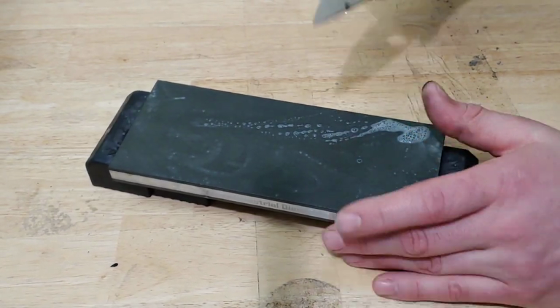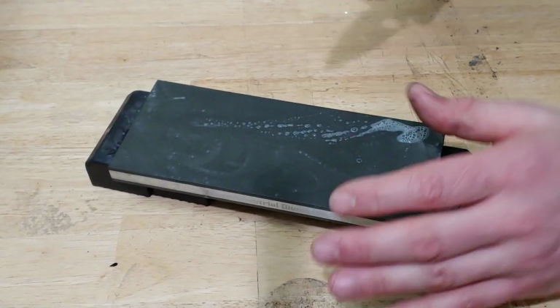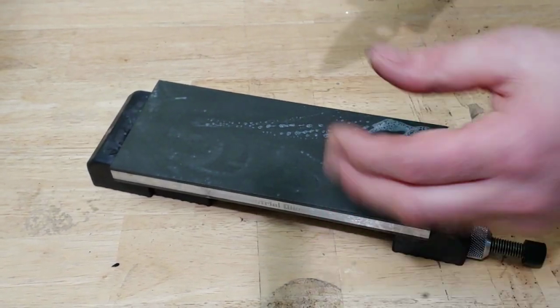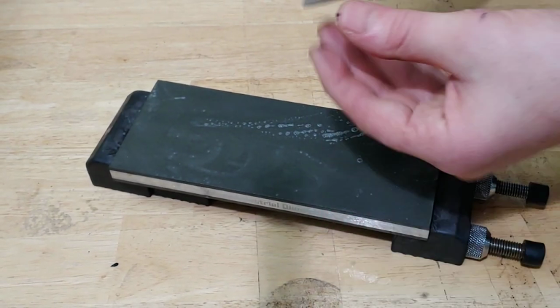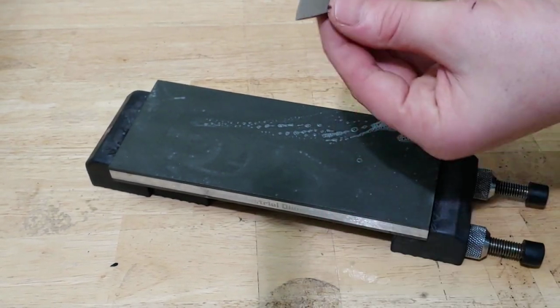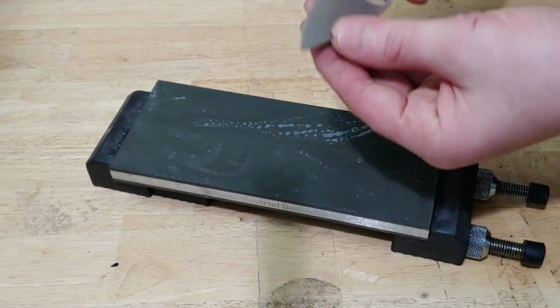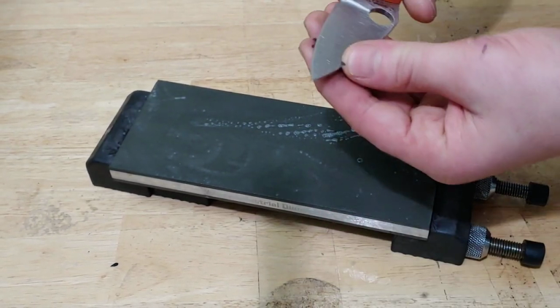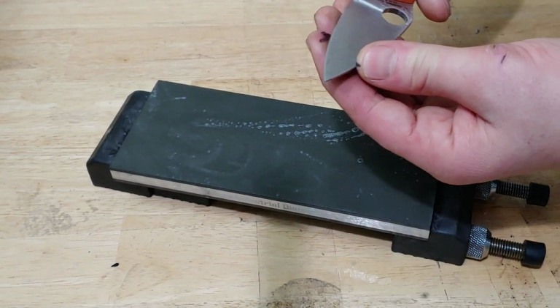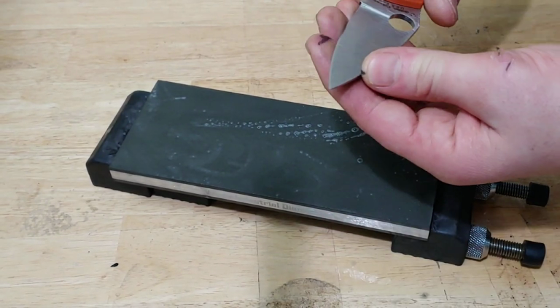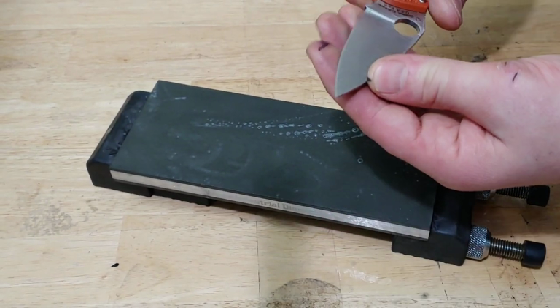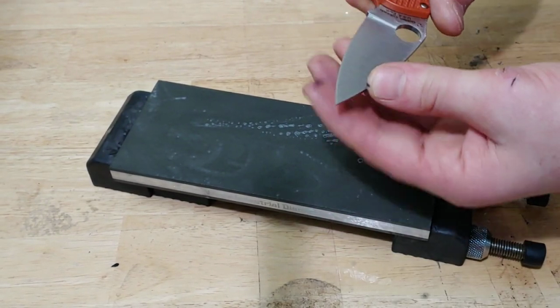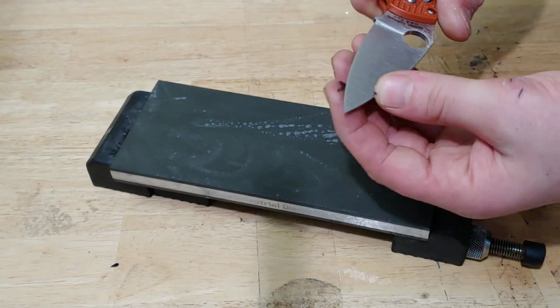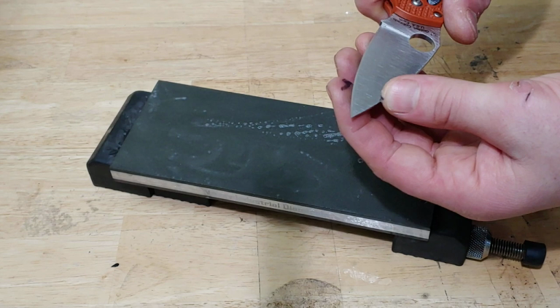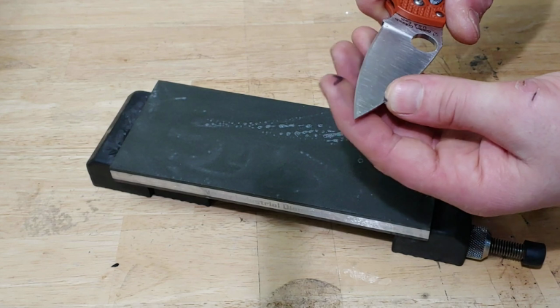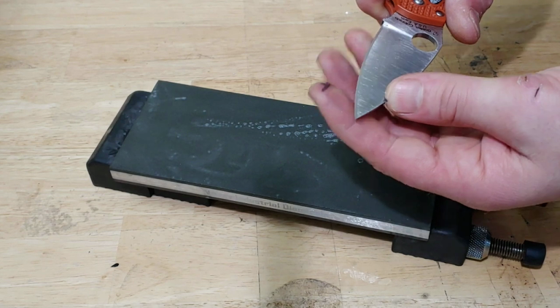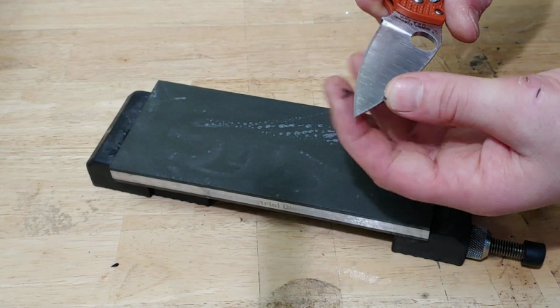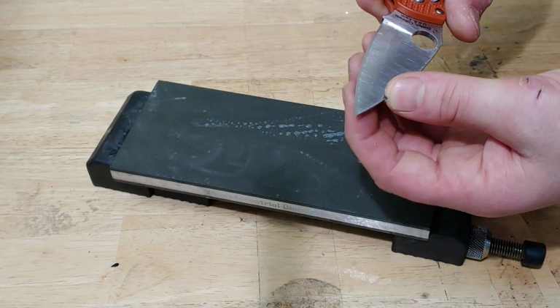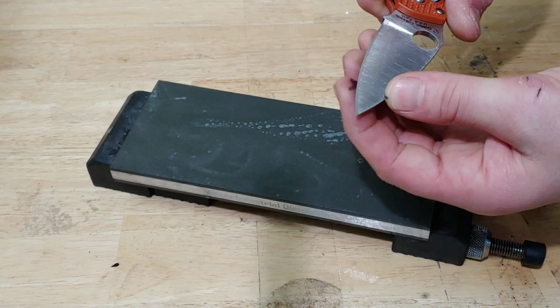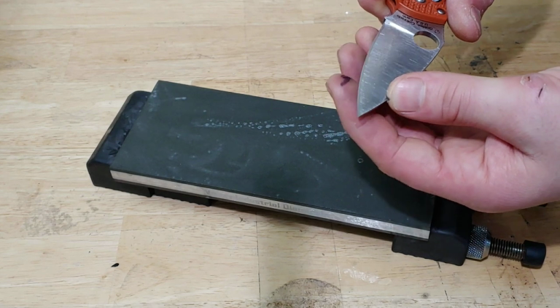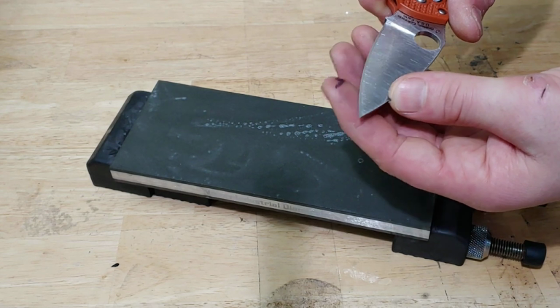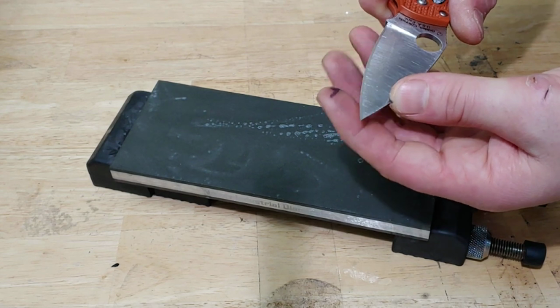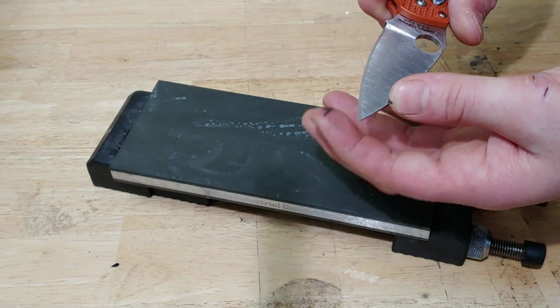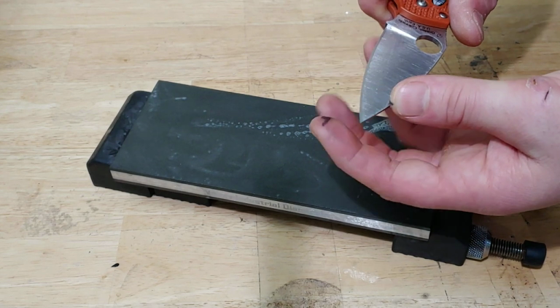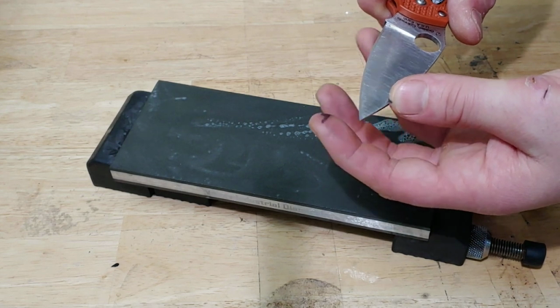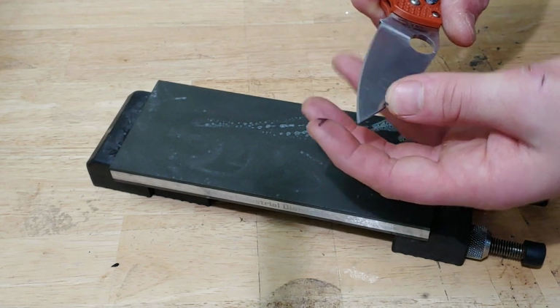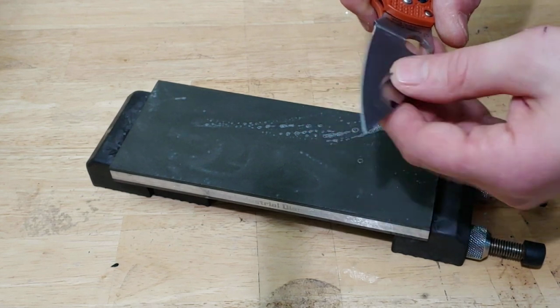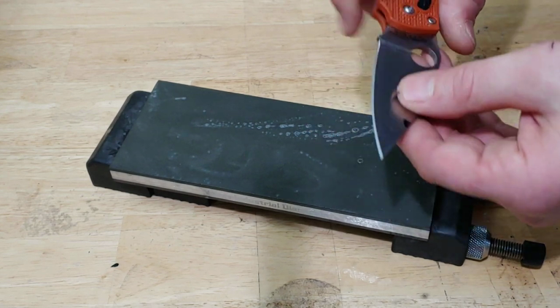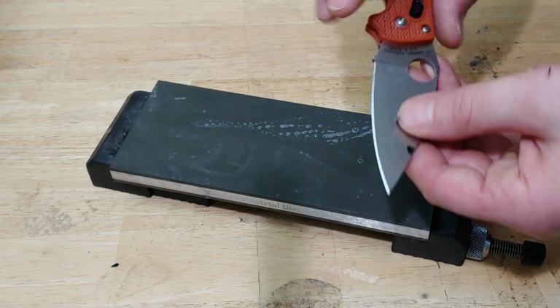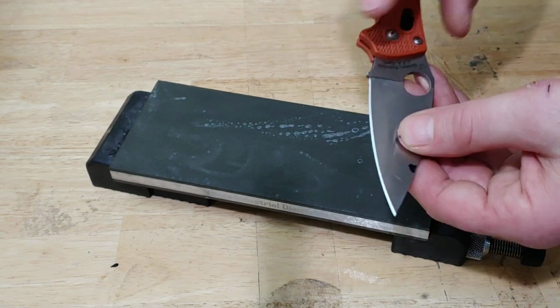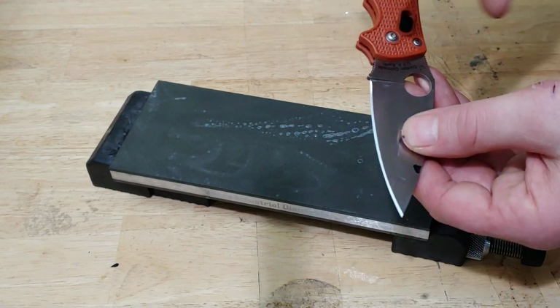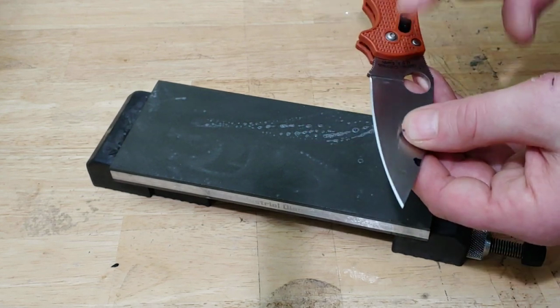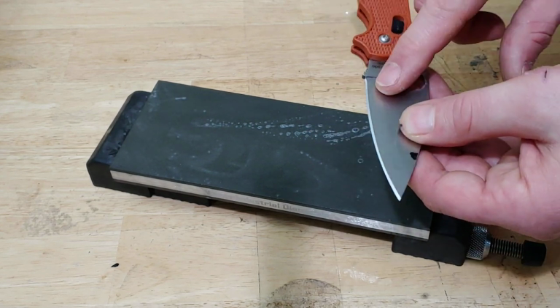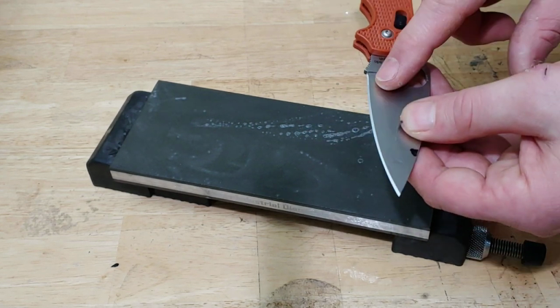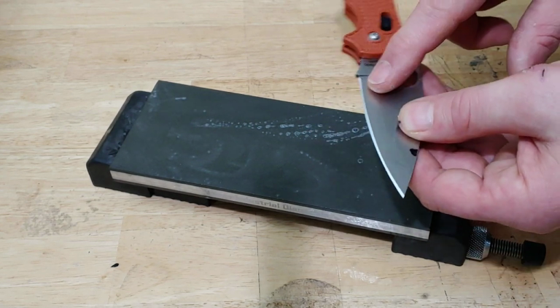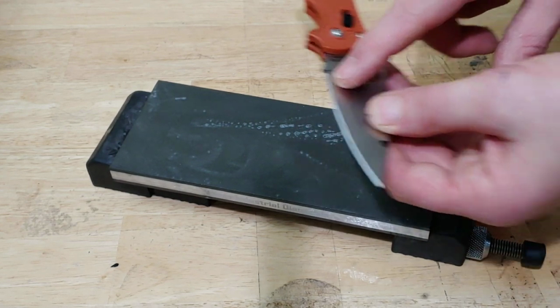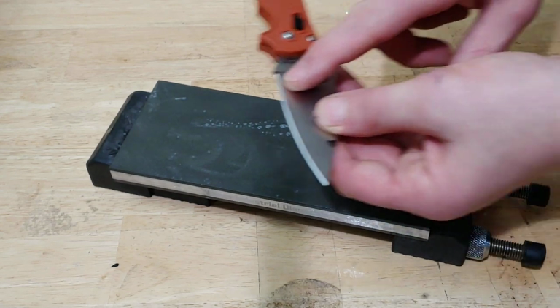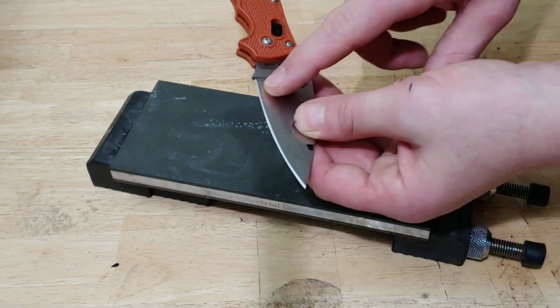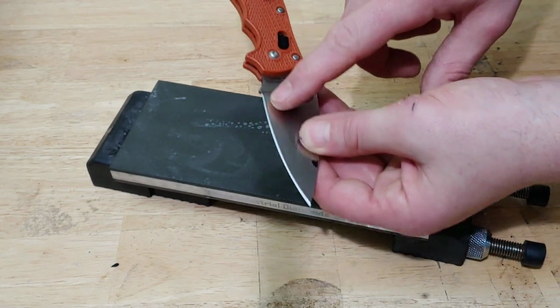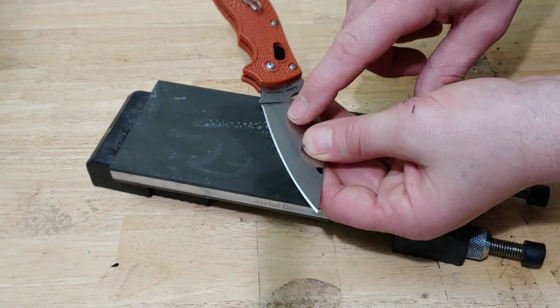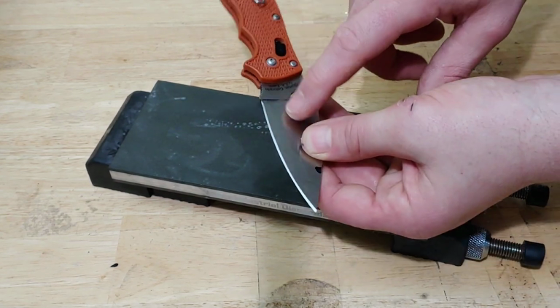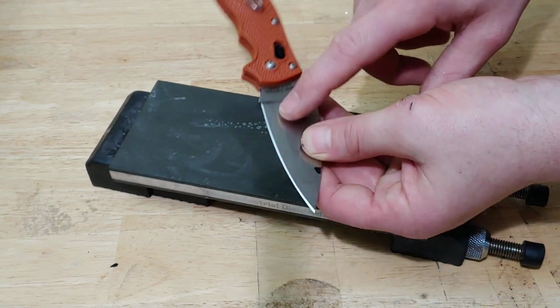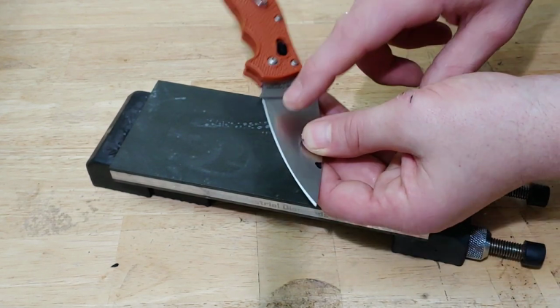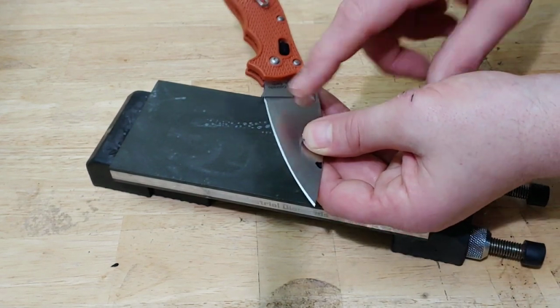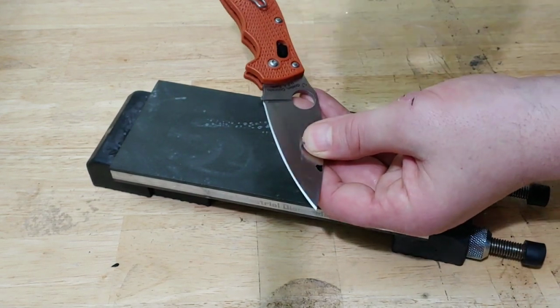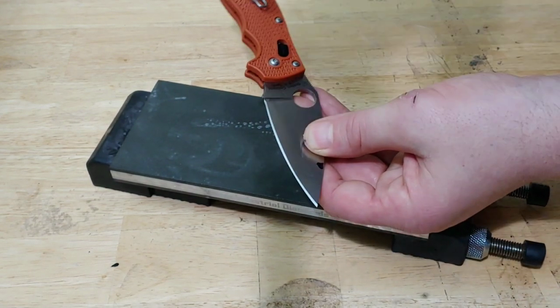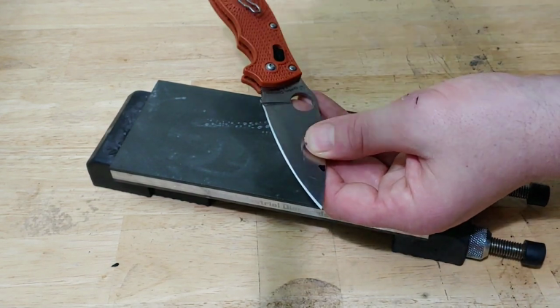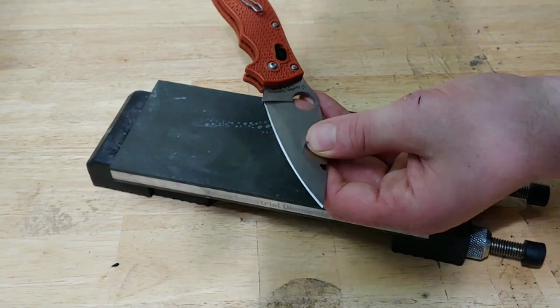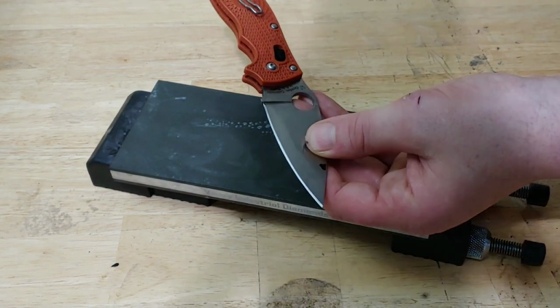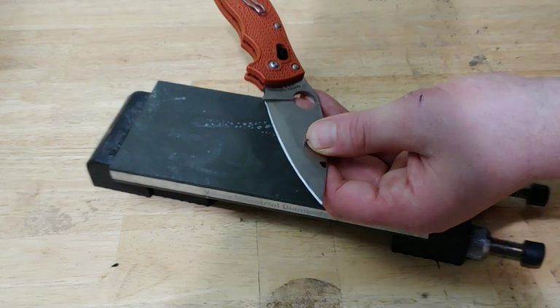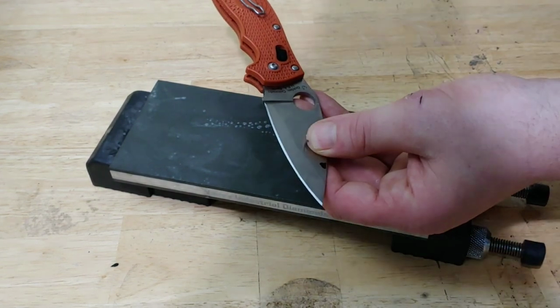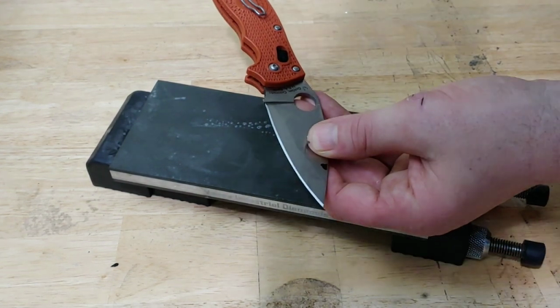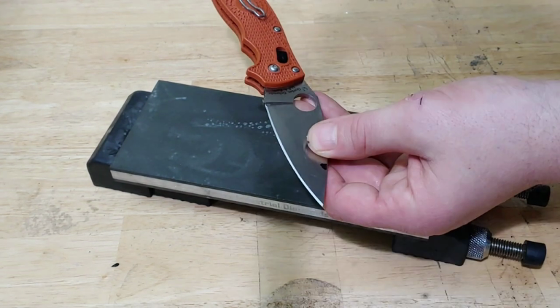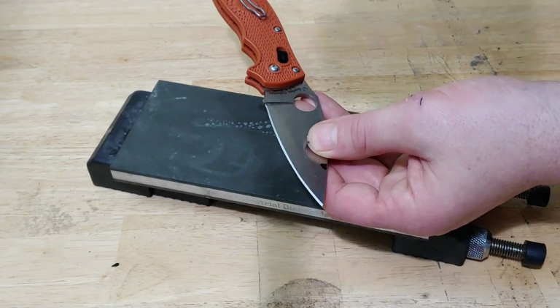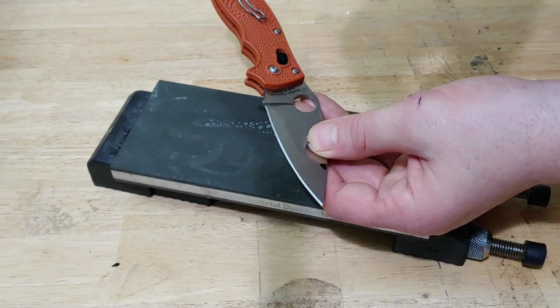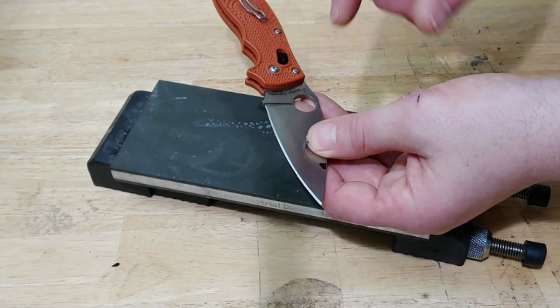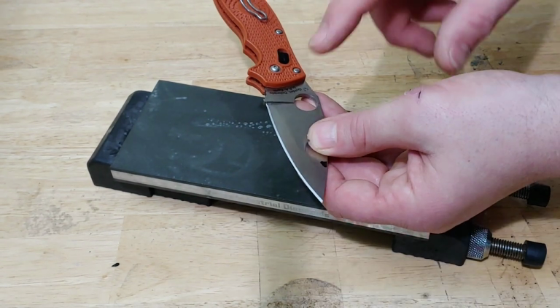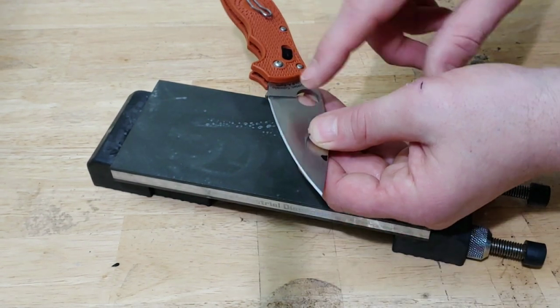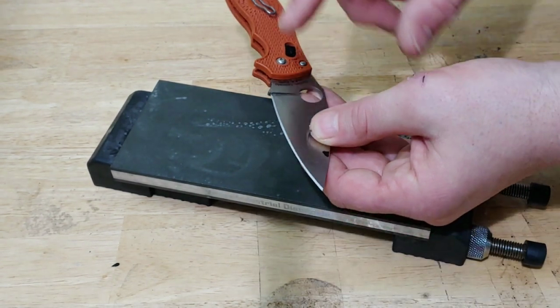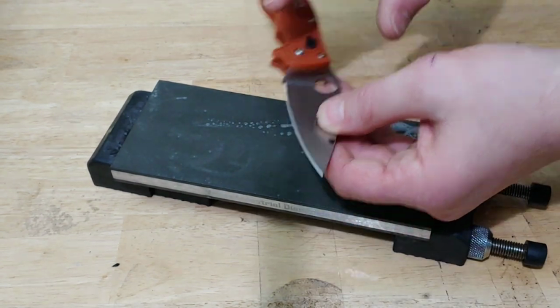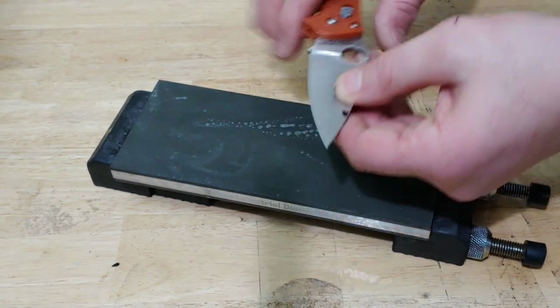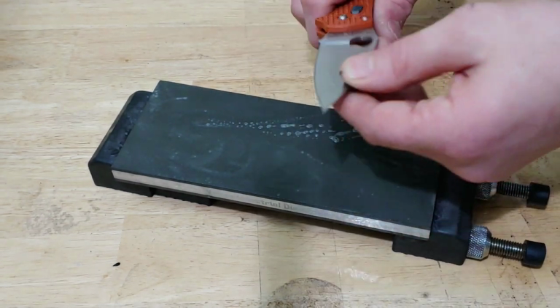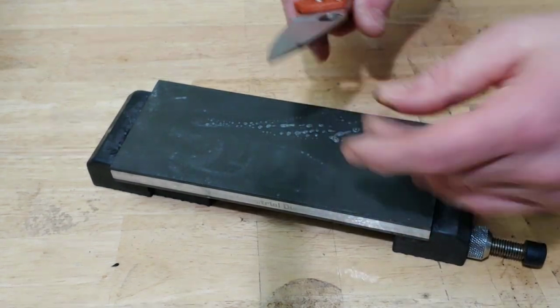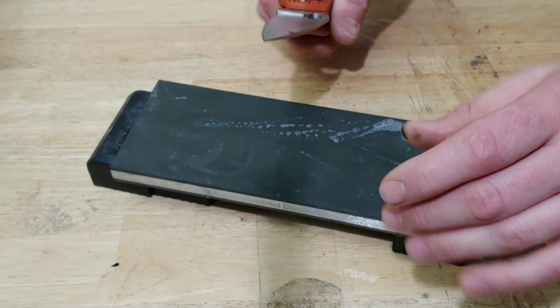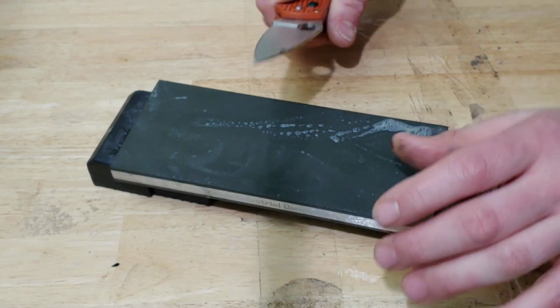We do have a burr all the way up and down. I still have a little bit at the heel I need to hit — not a big deal though.